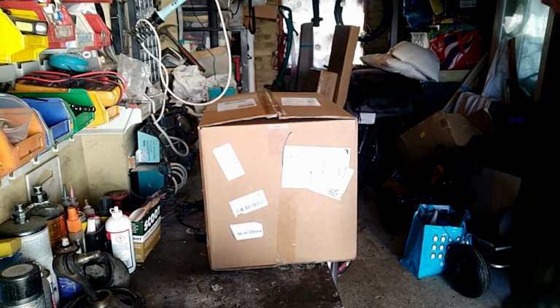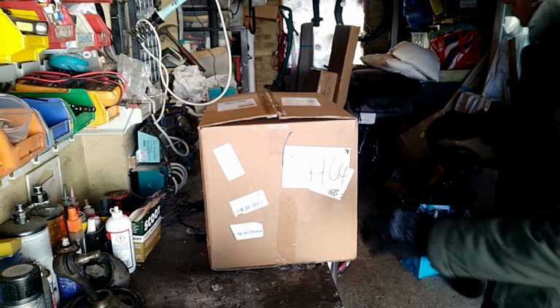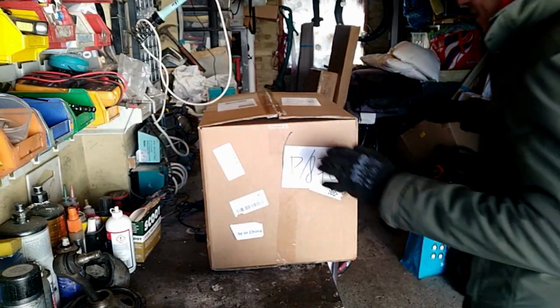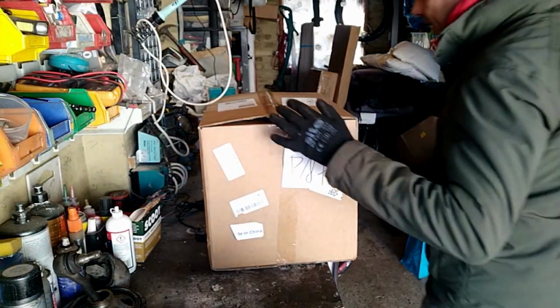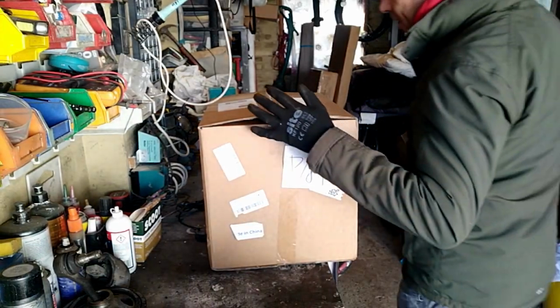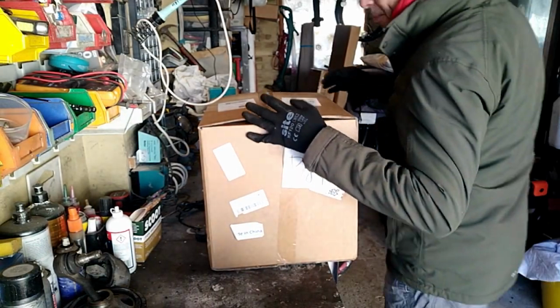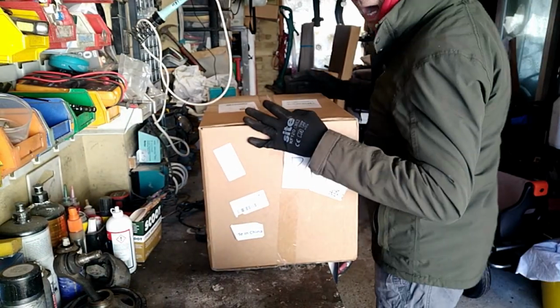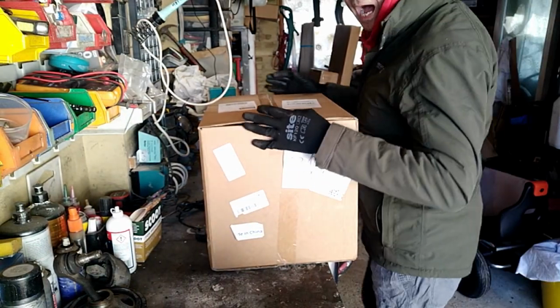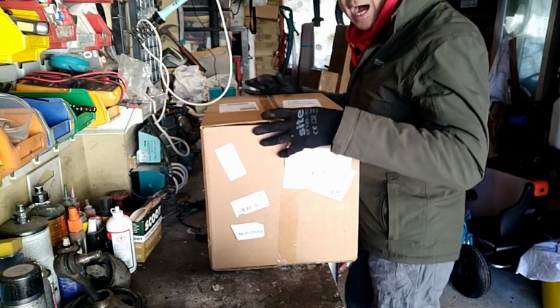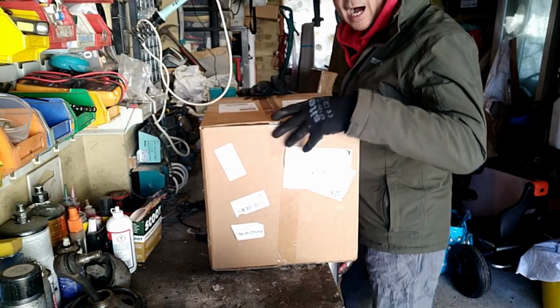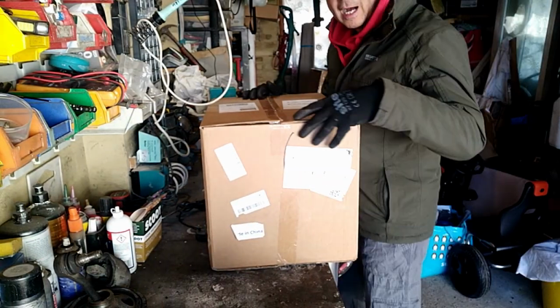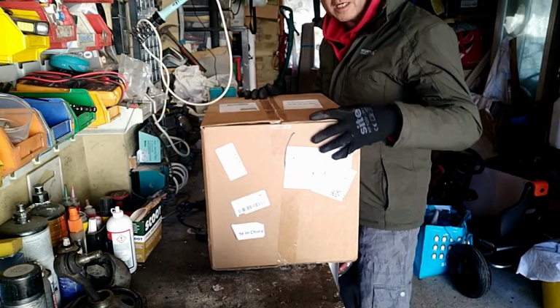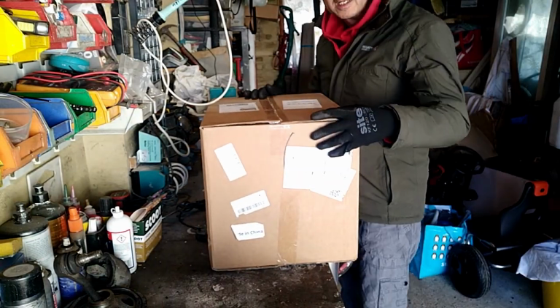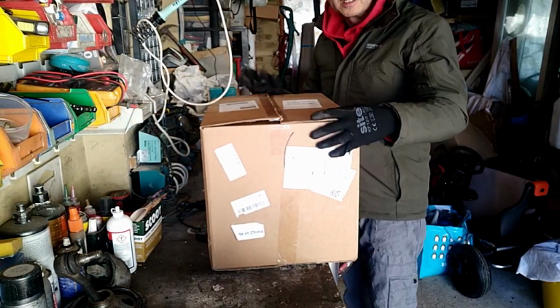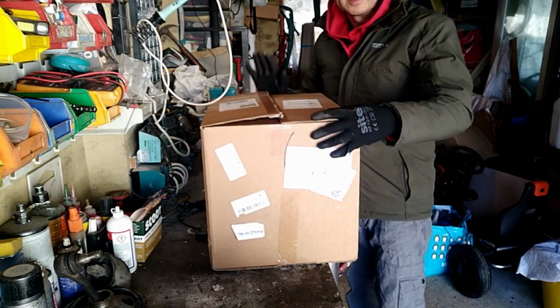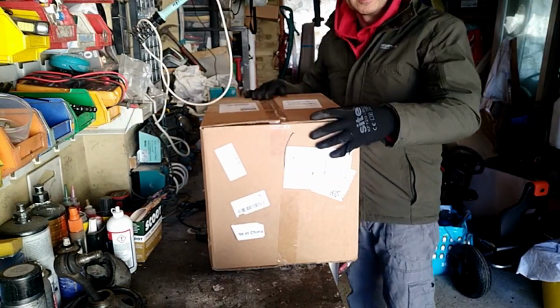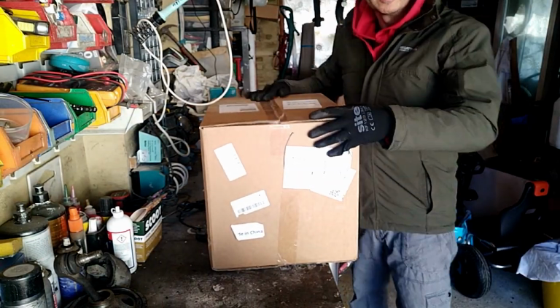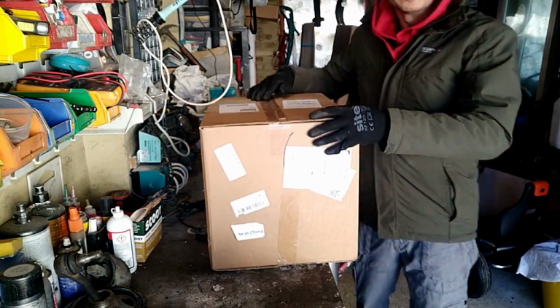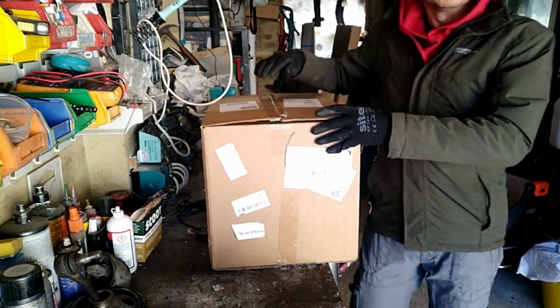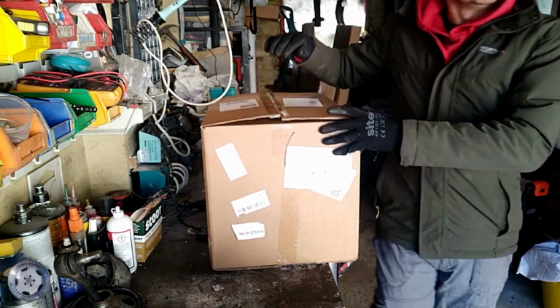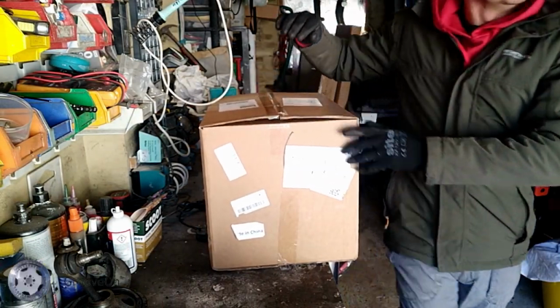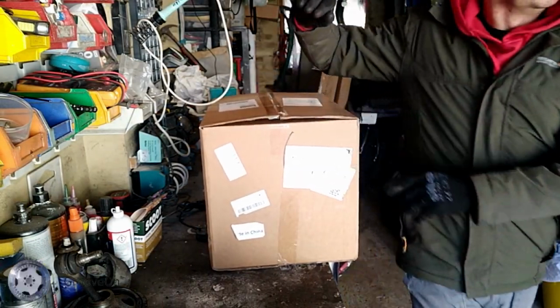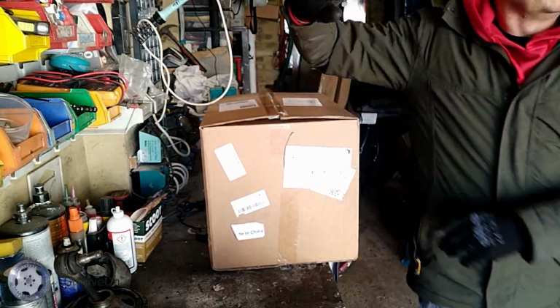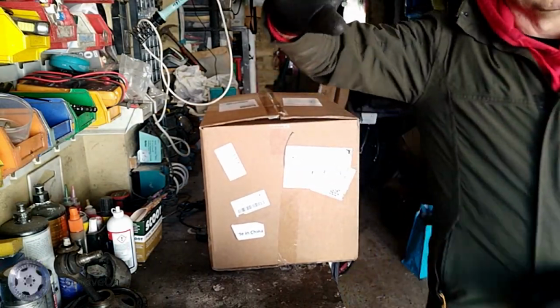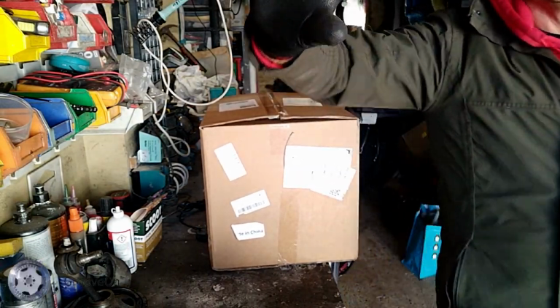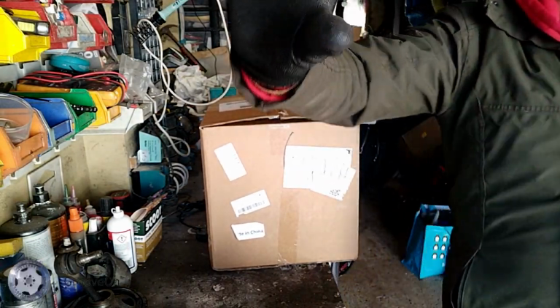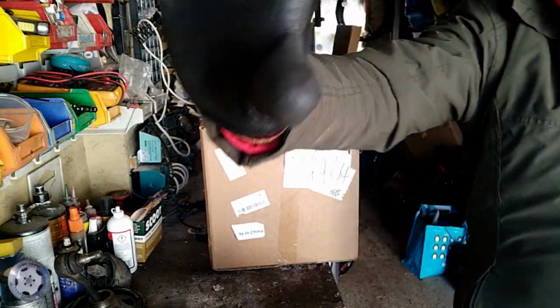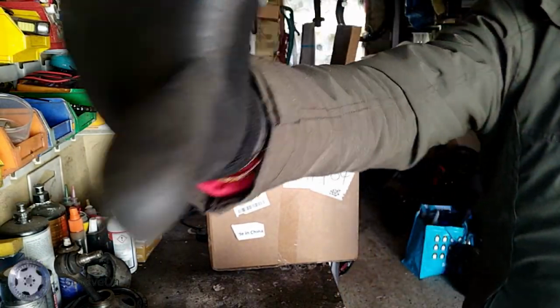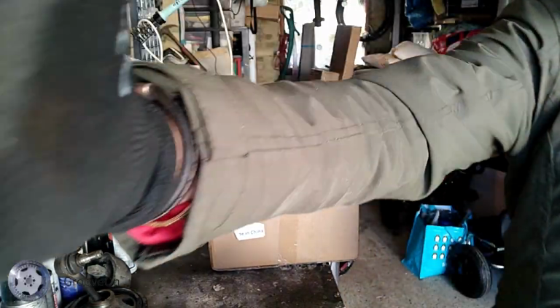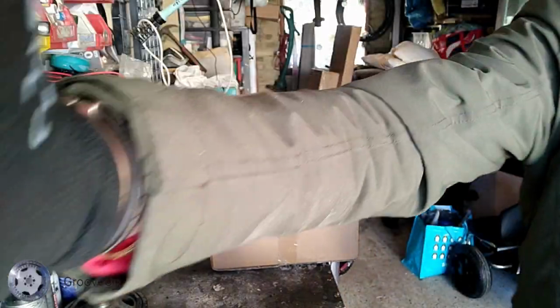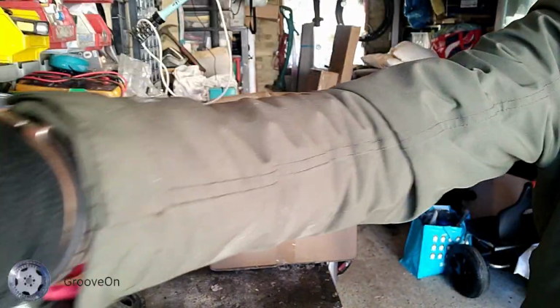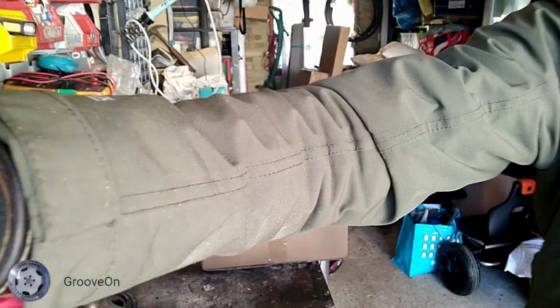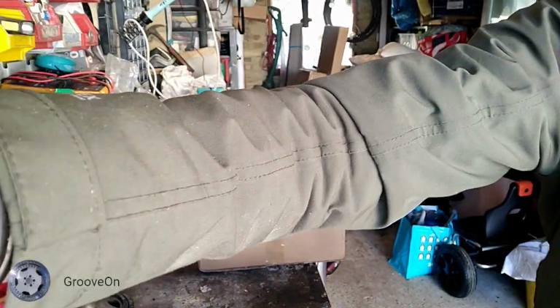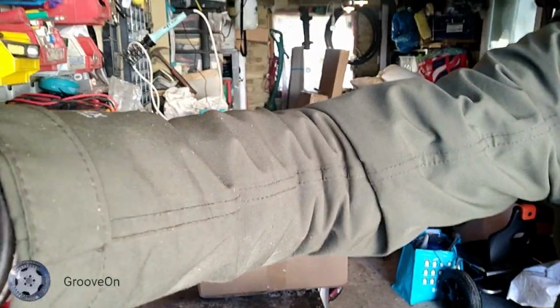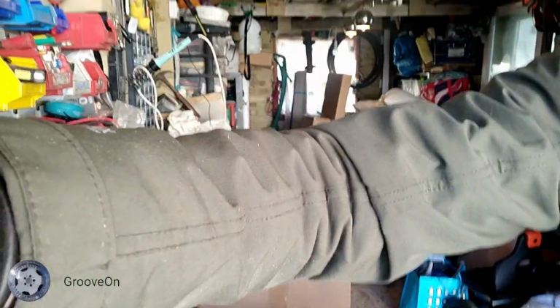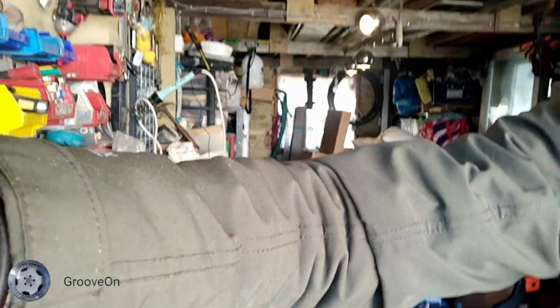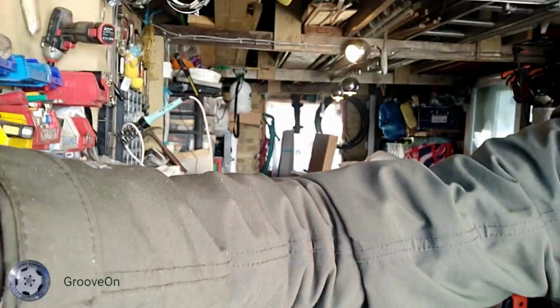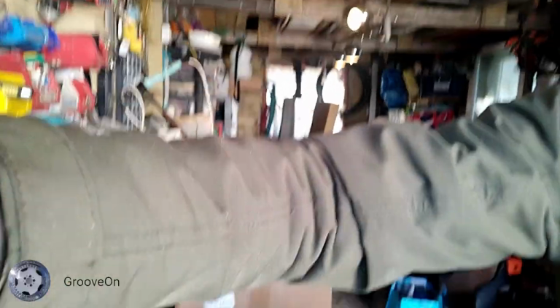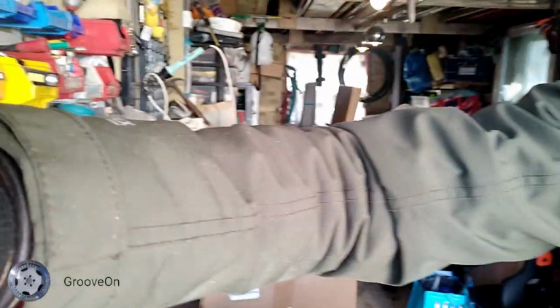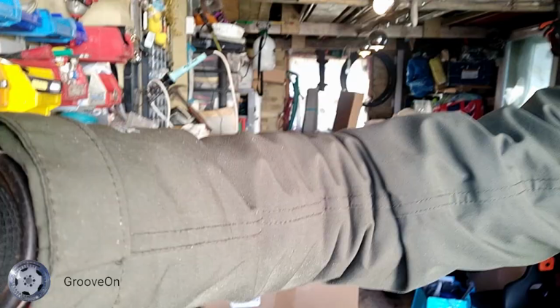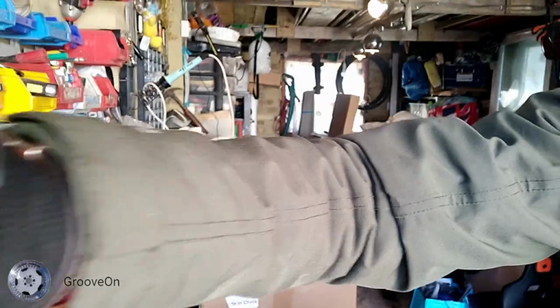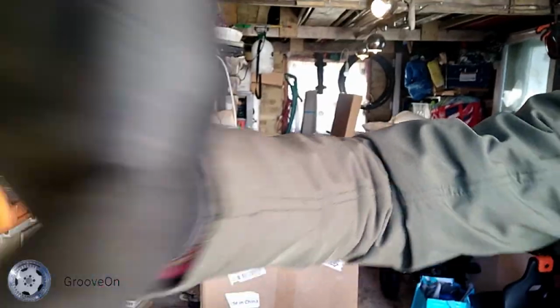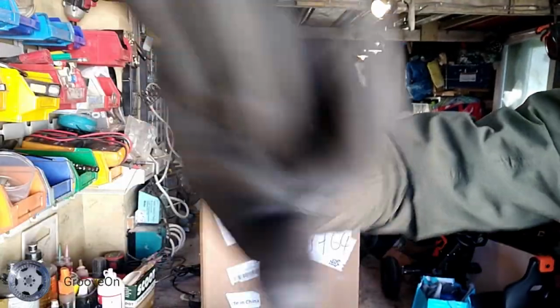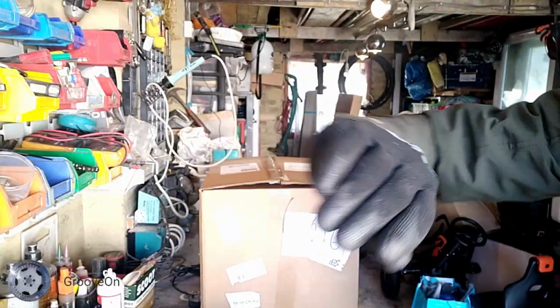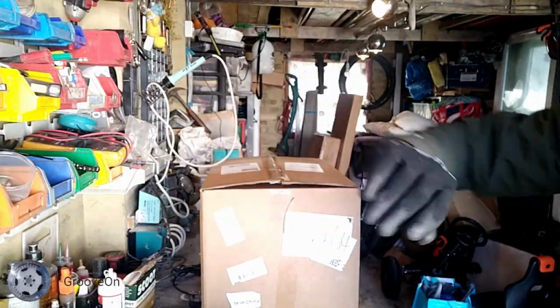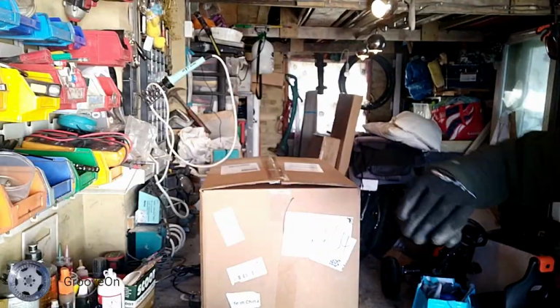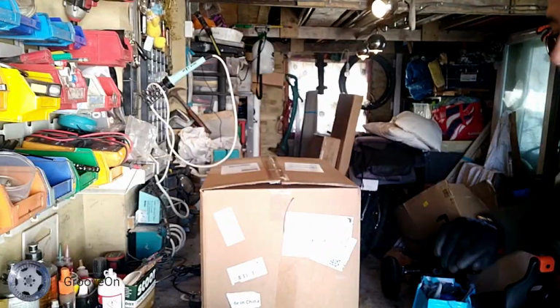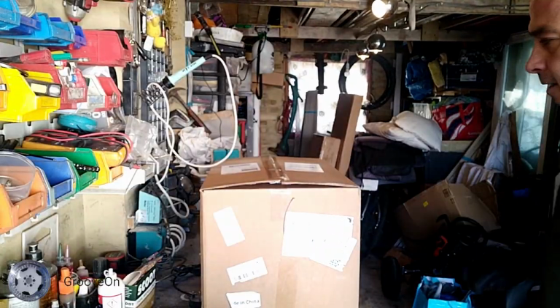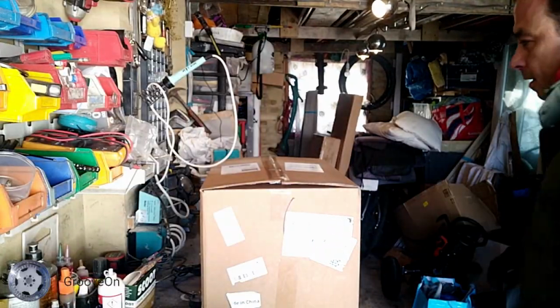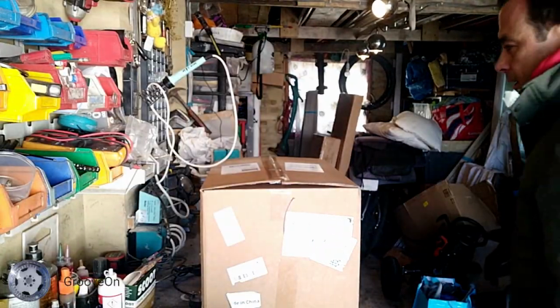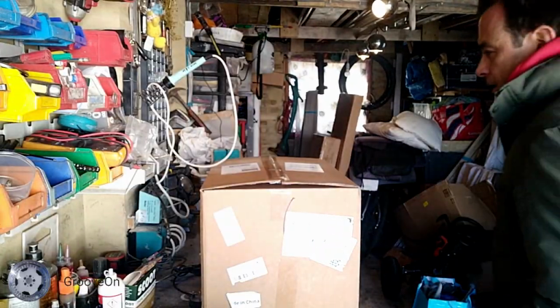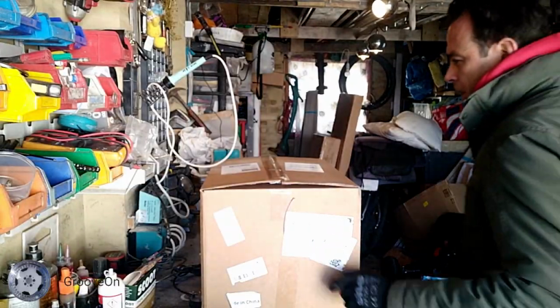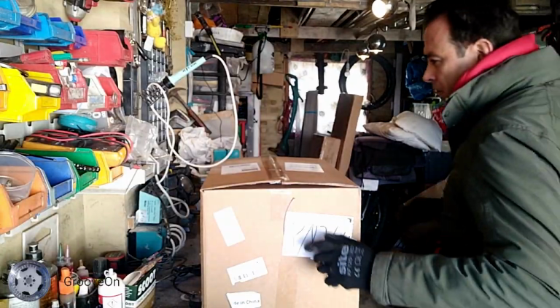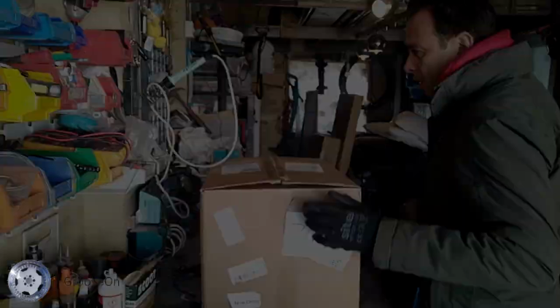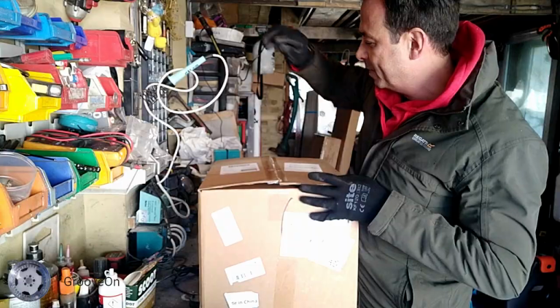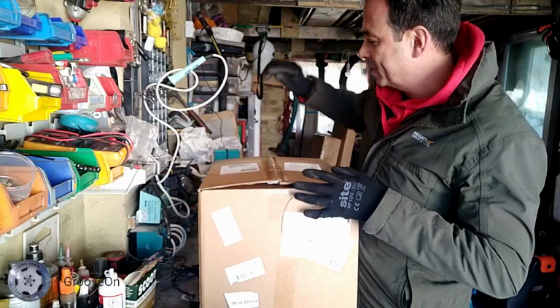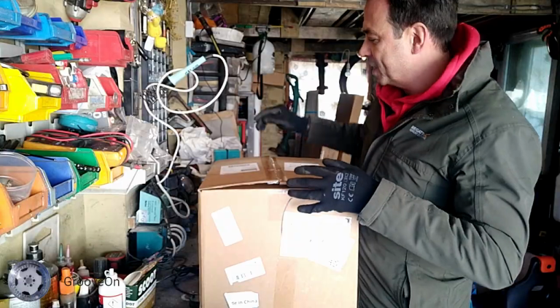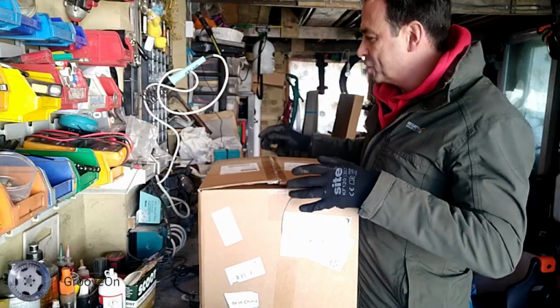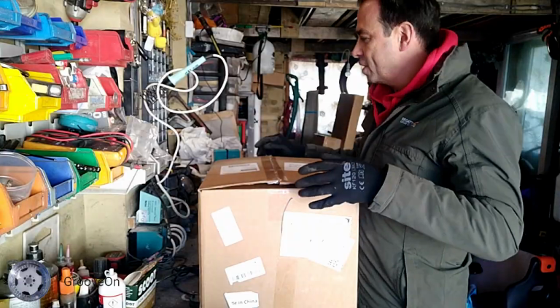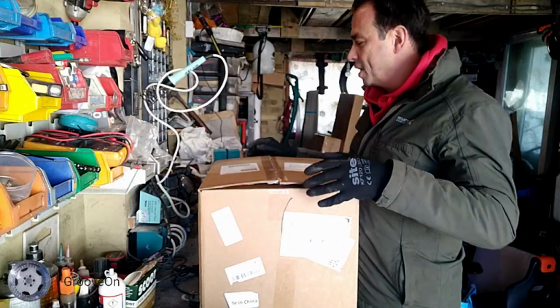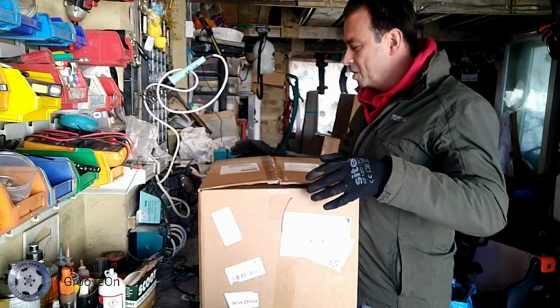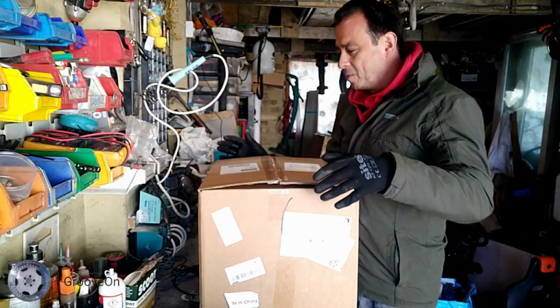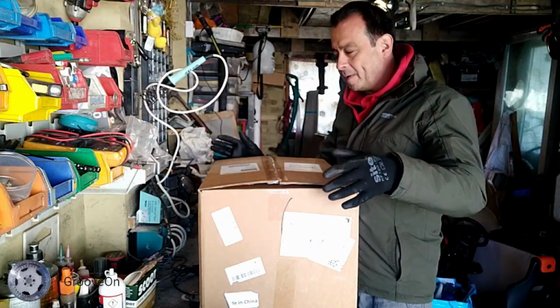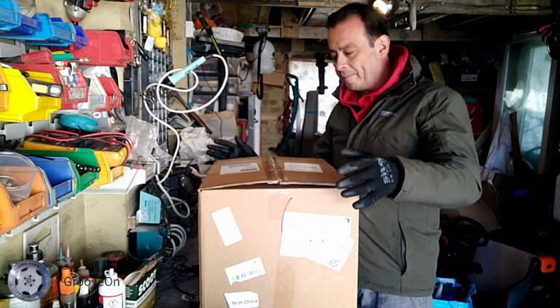What's in the box? Let's get straight into it.